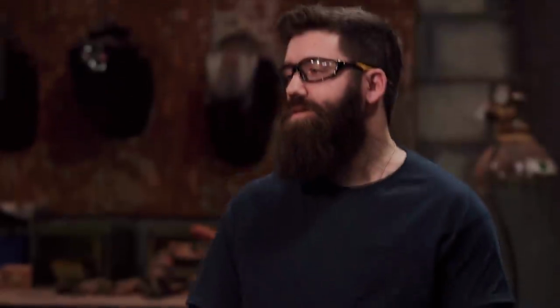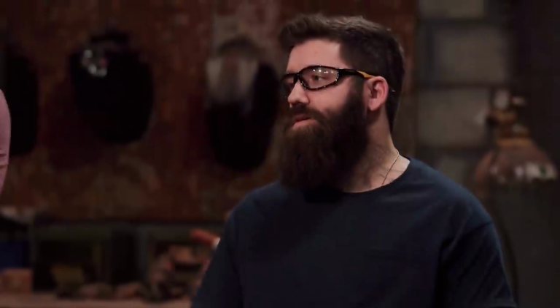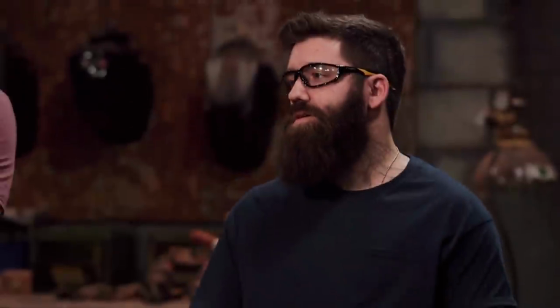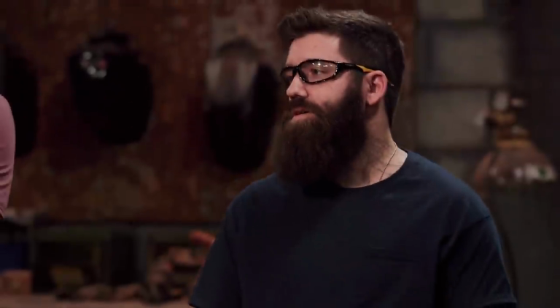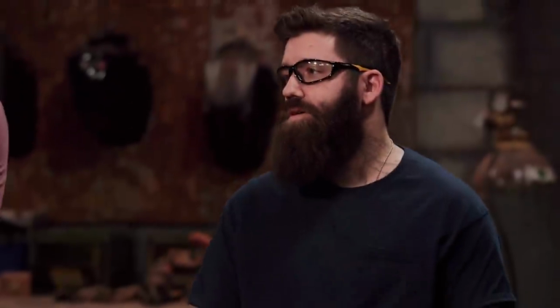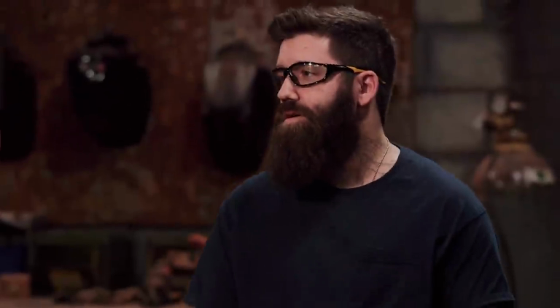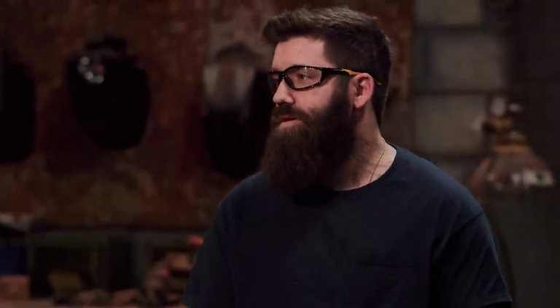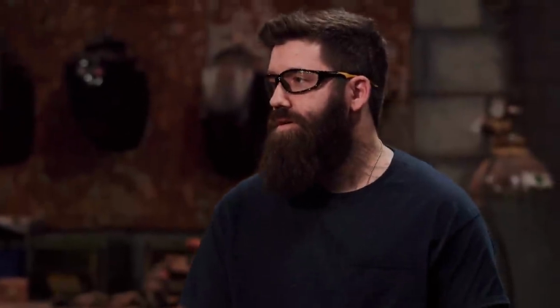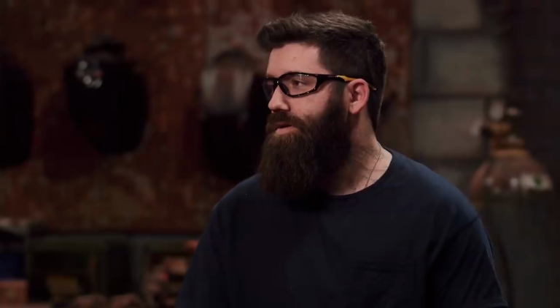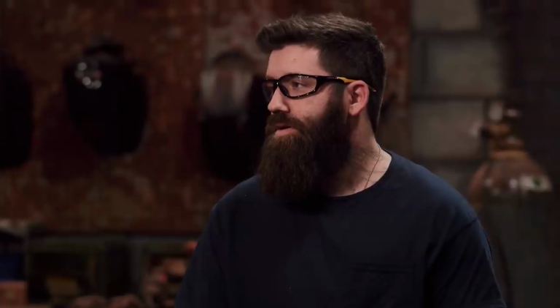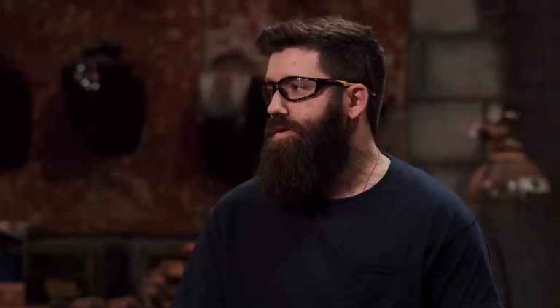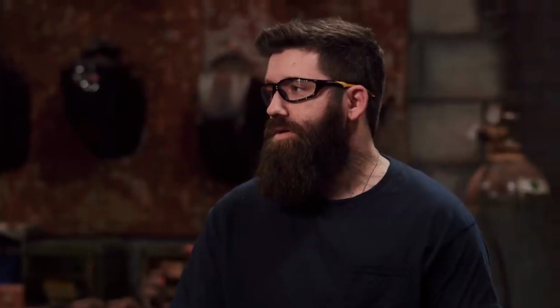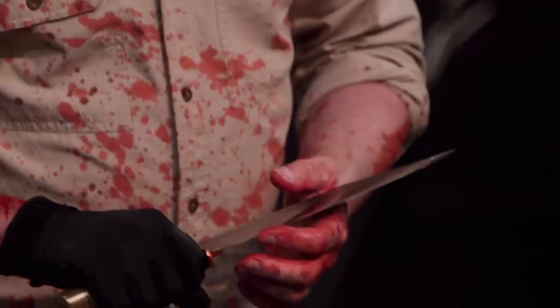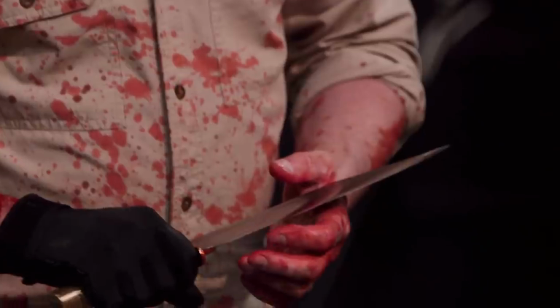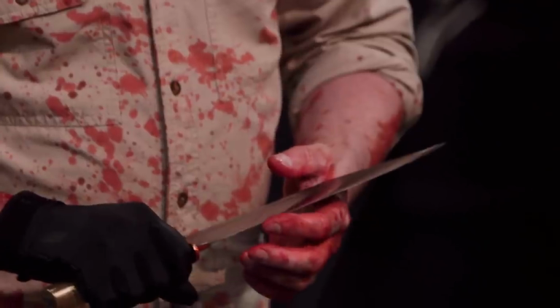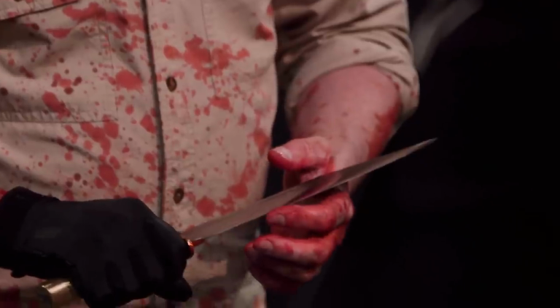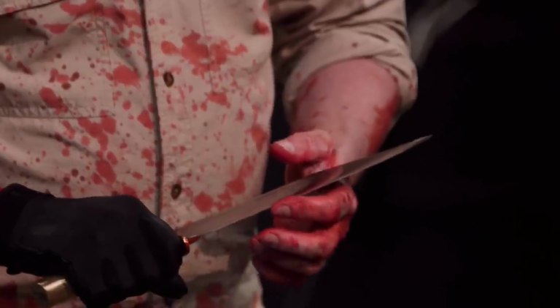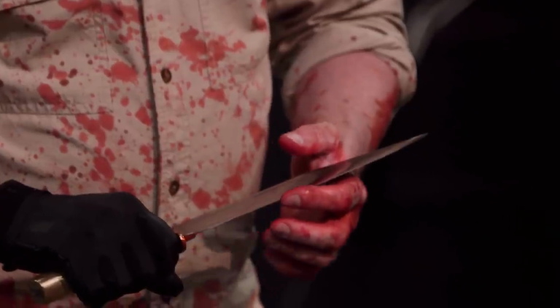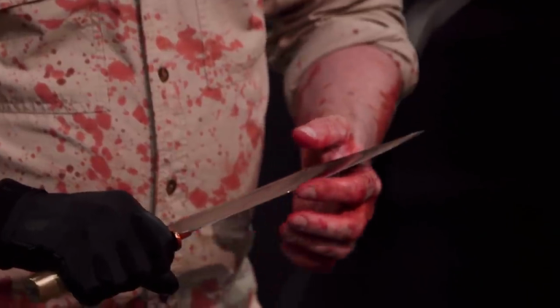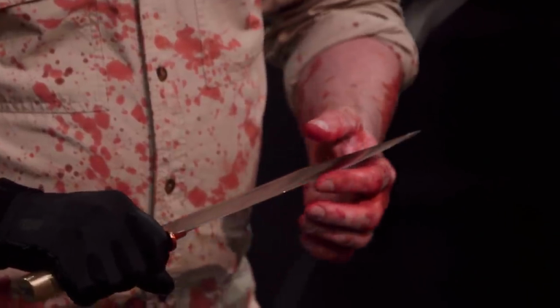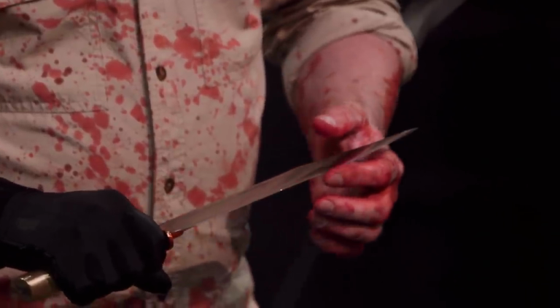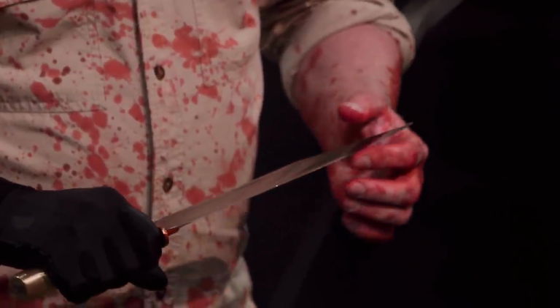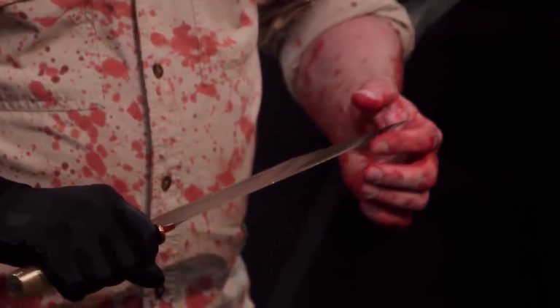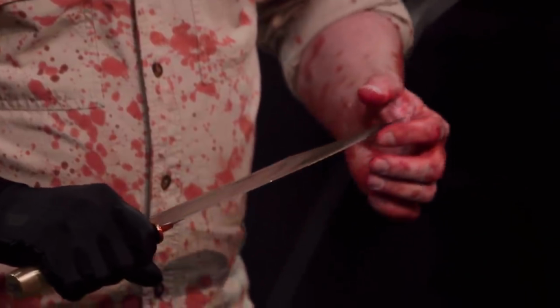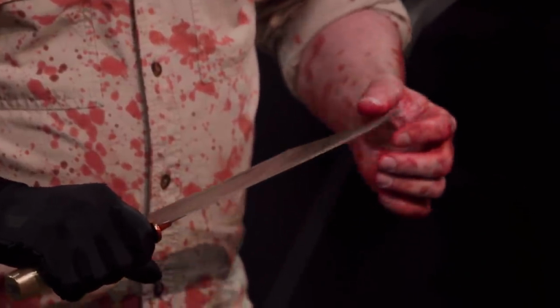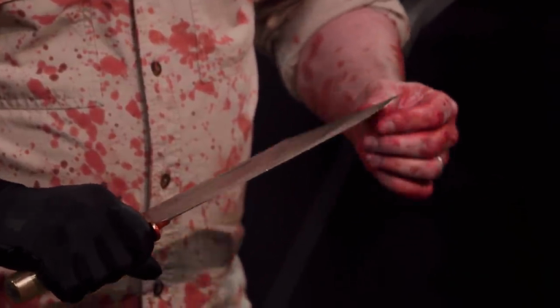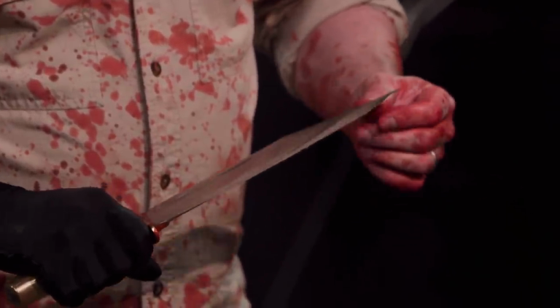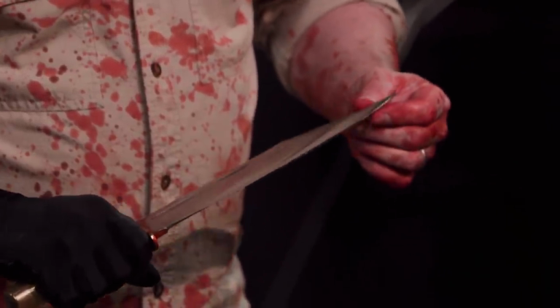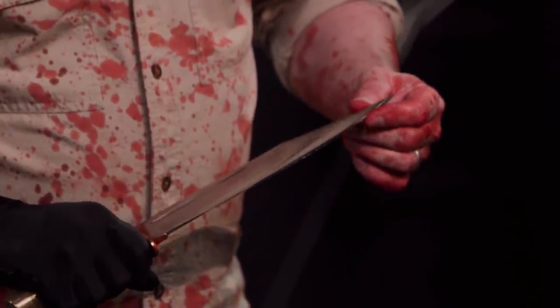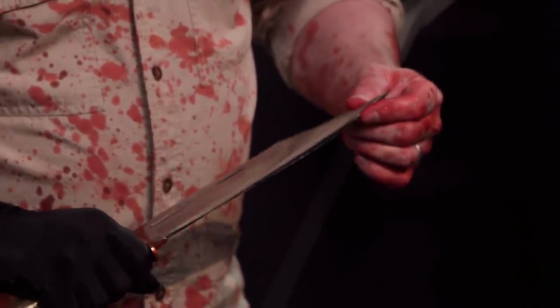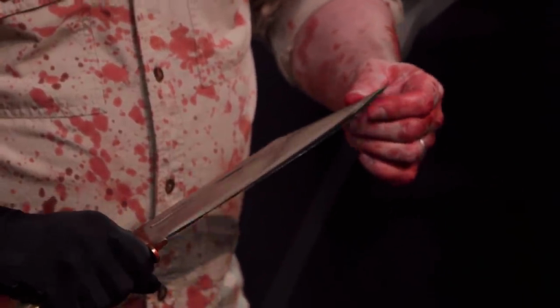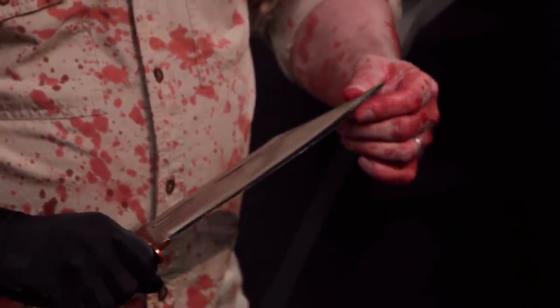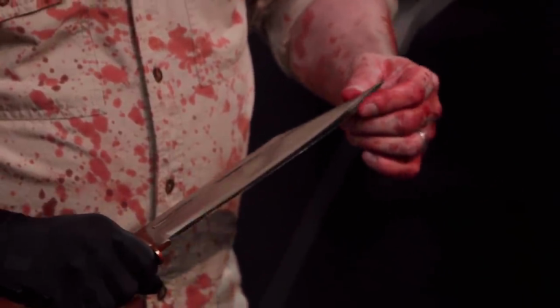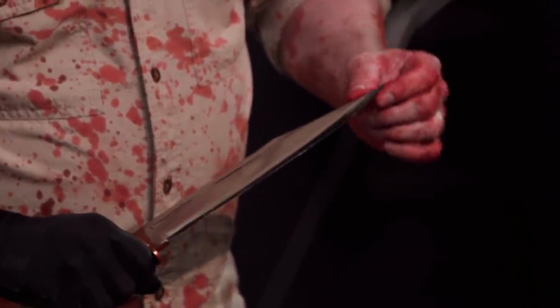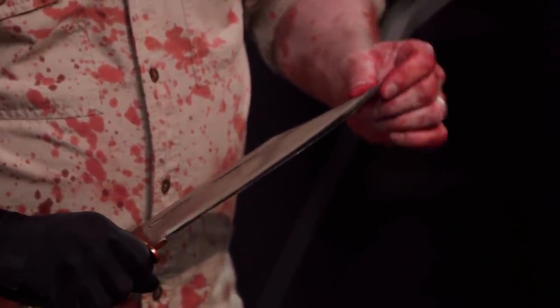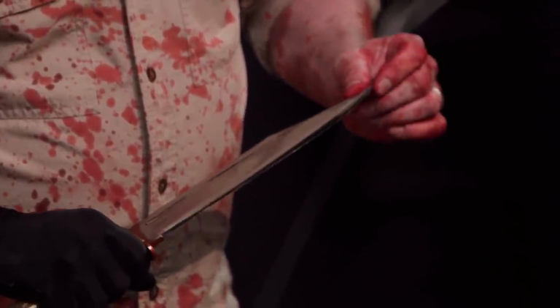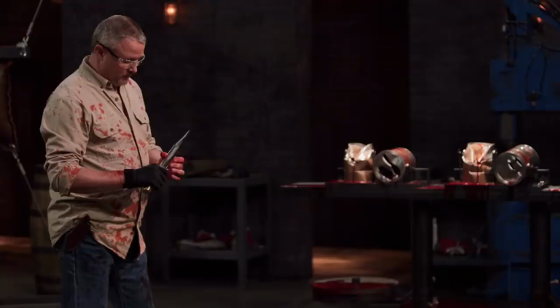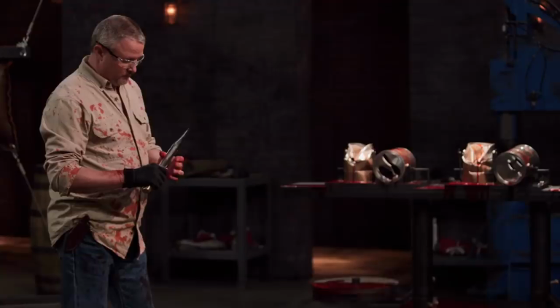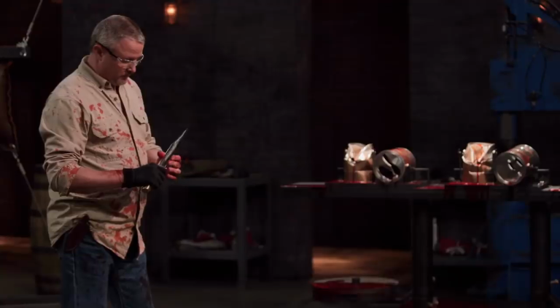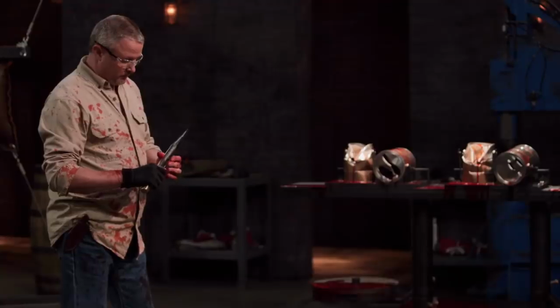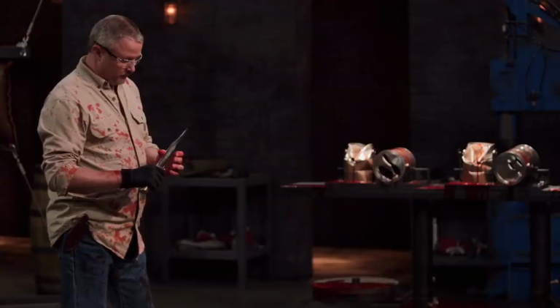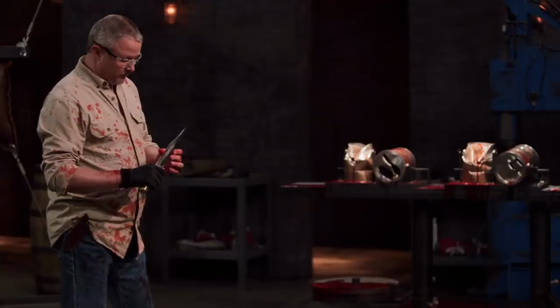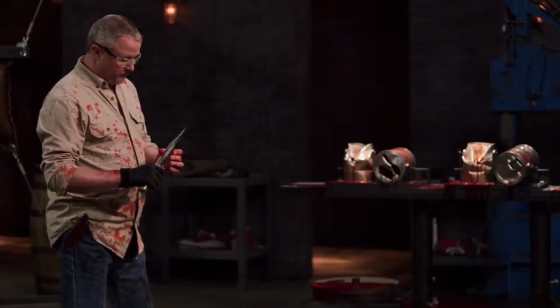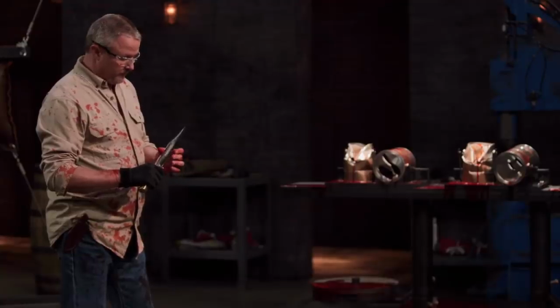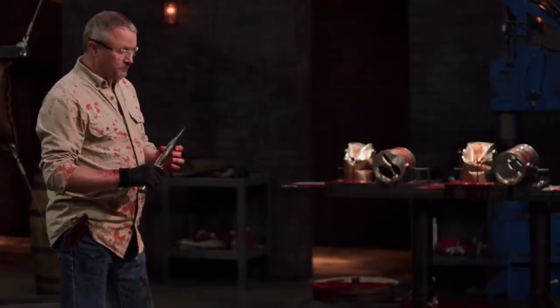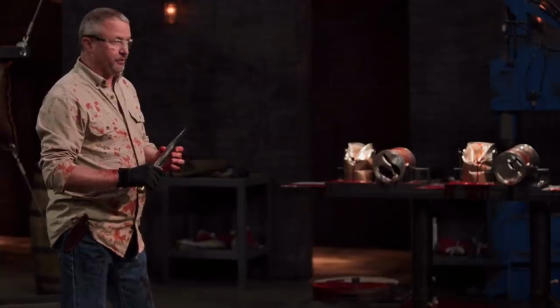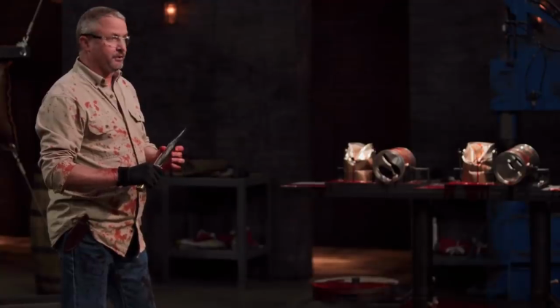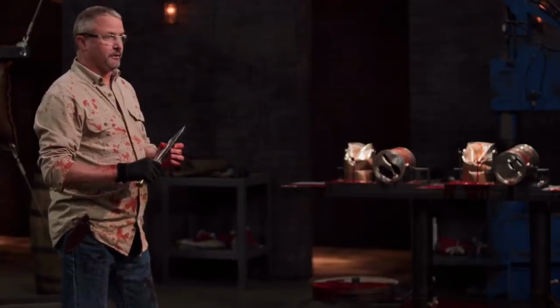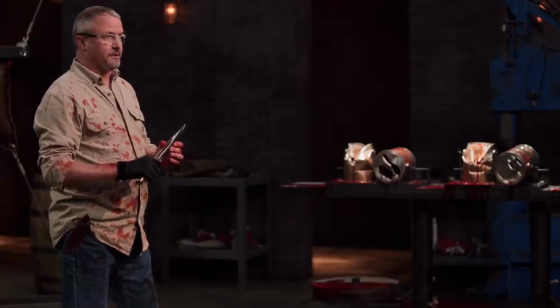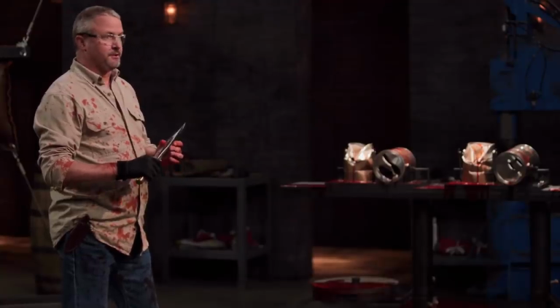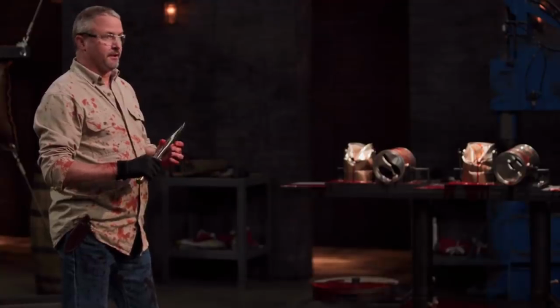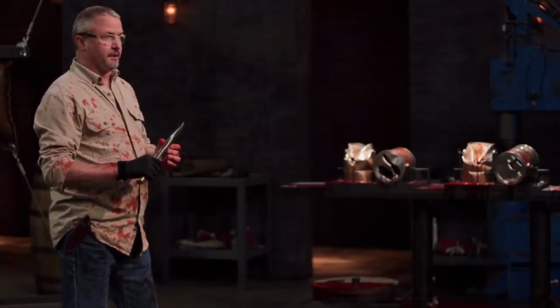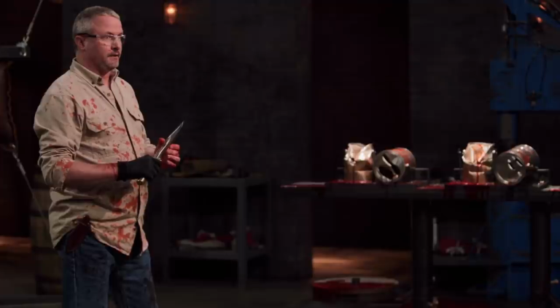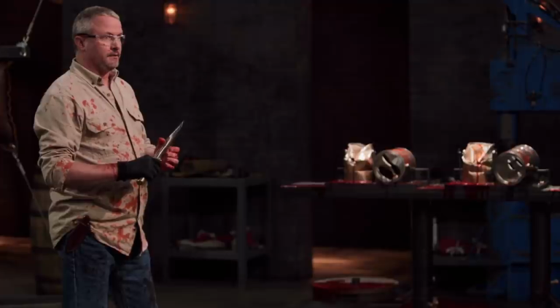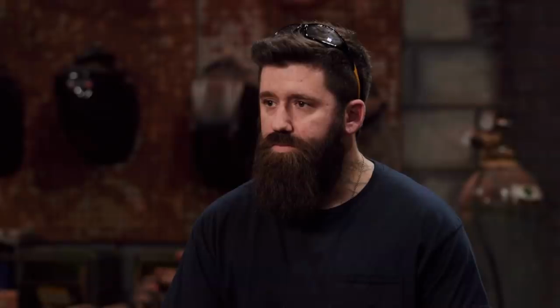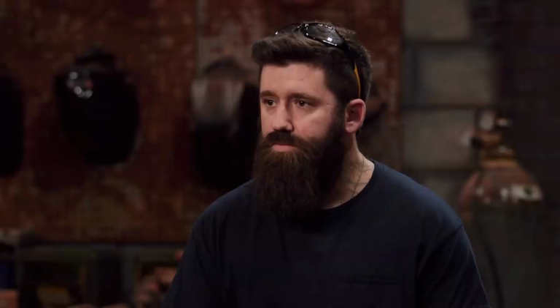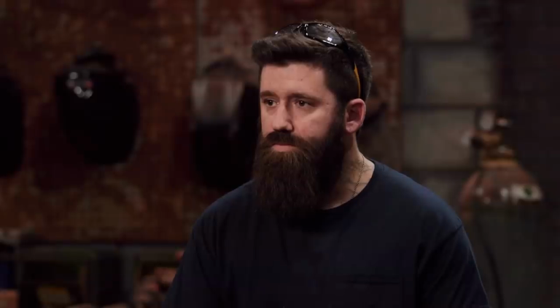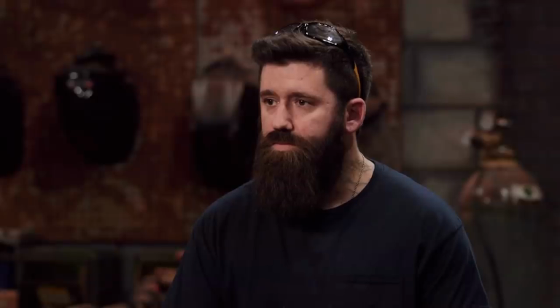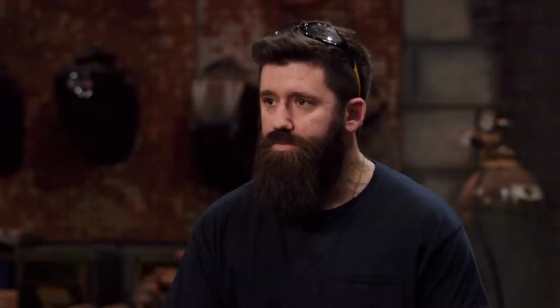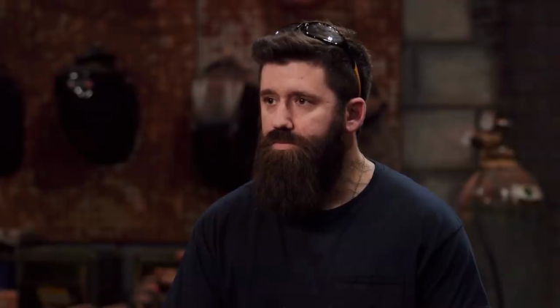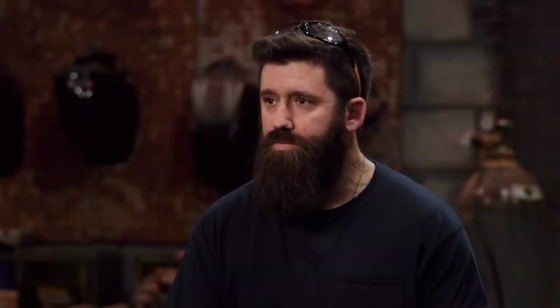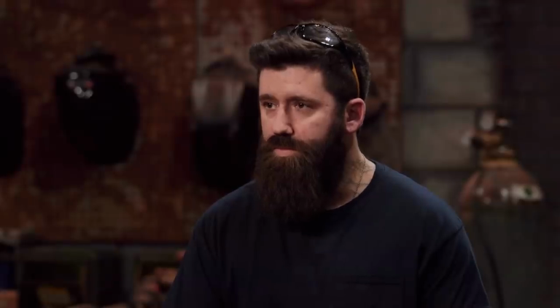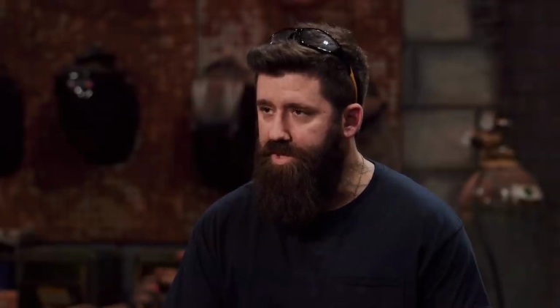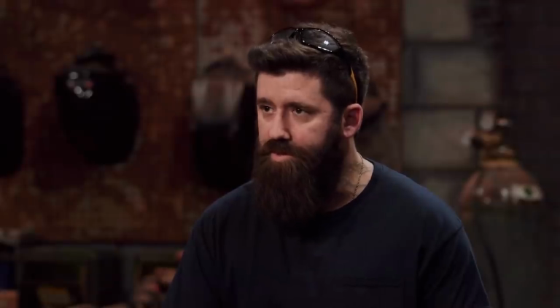Alex, nice job. Your edge held up very well — there's minor chipping, but overall you've got most of your edge on there. Good job. Thank you.